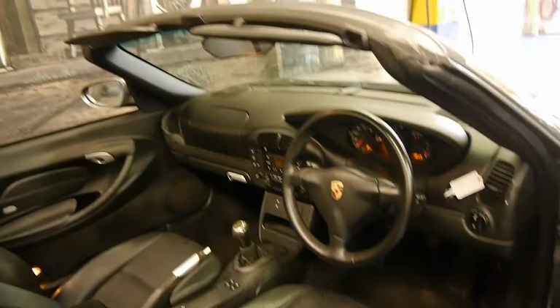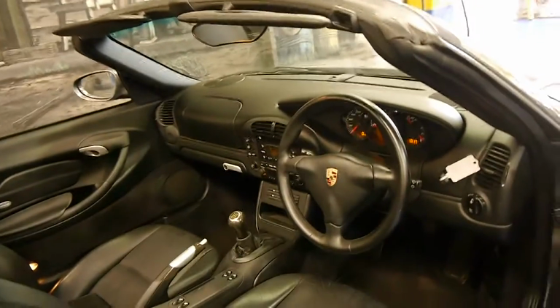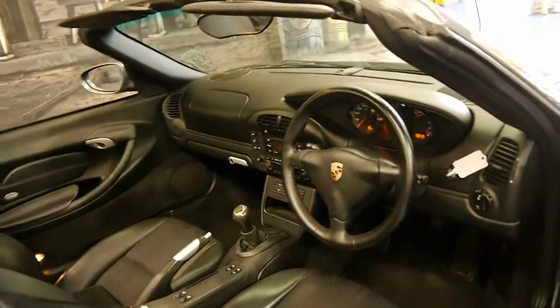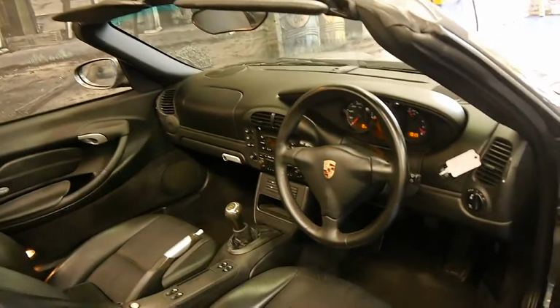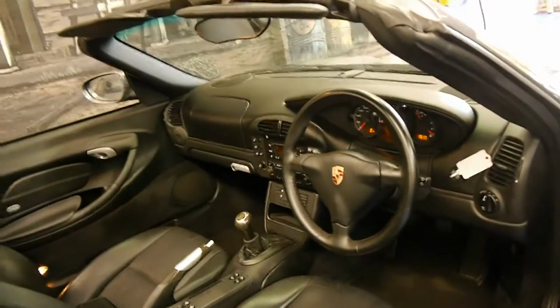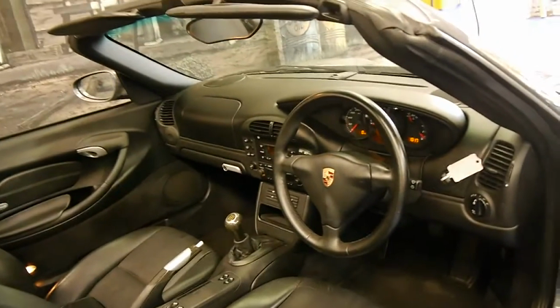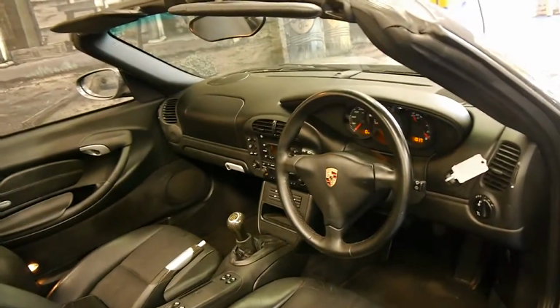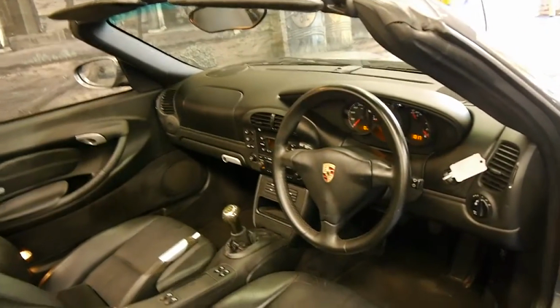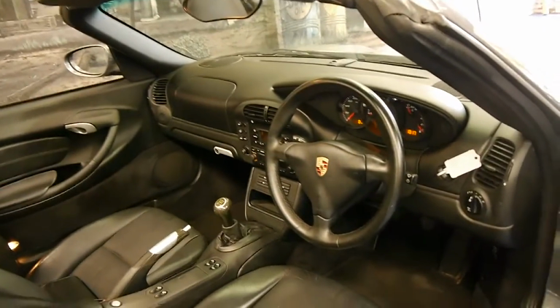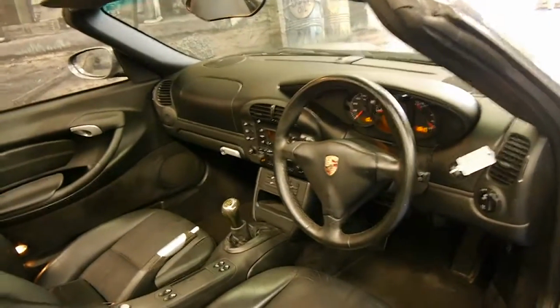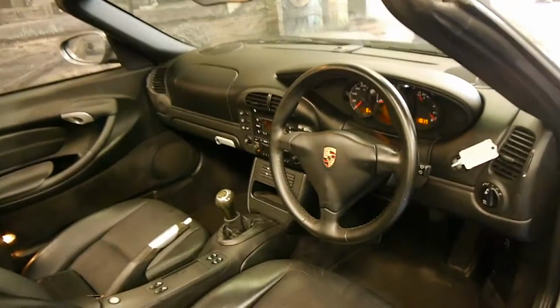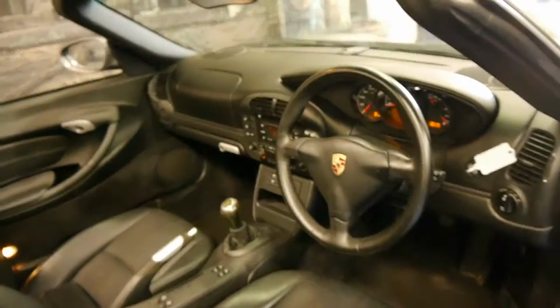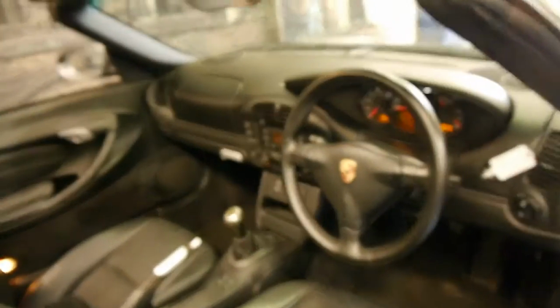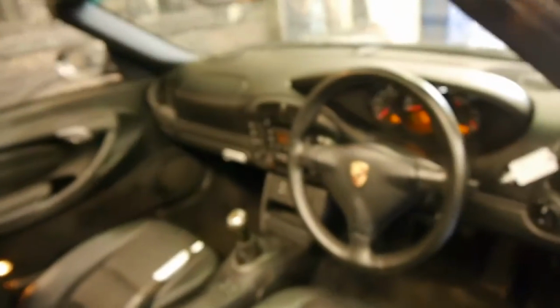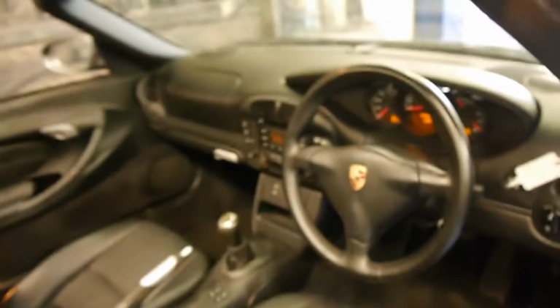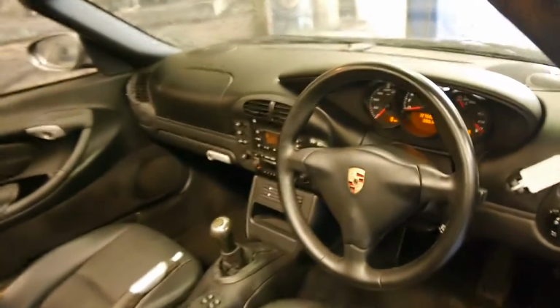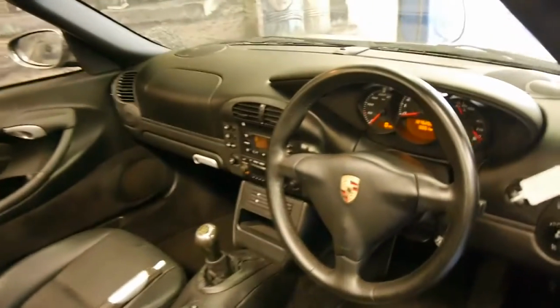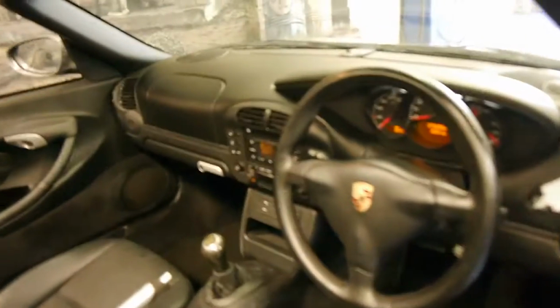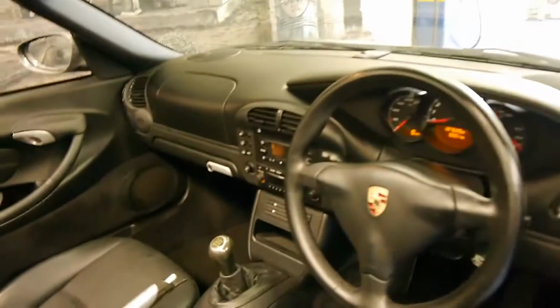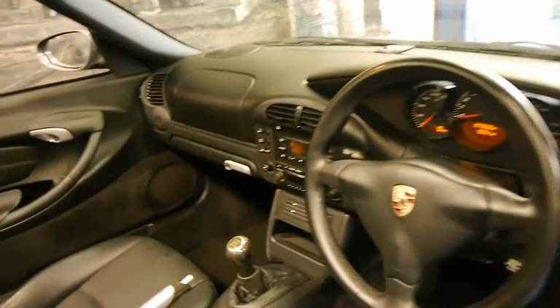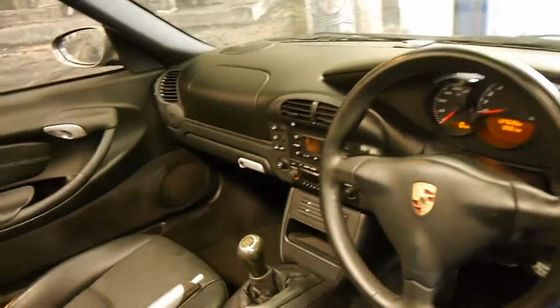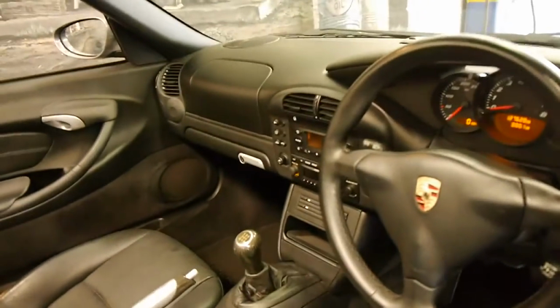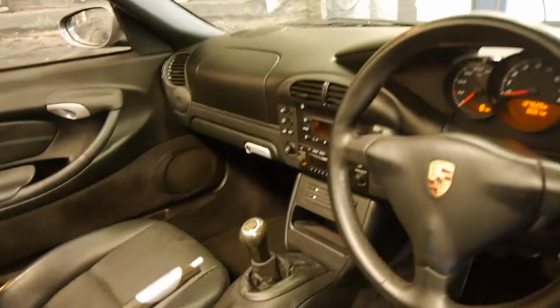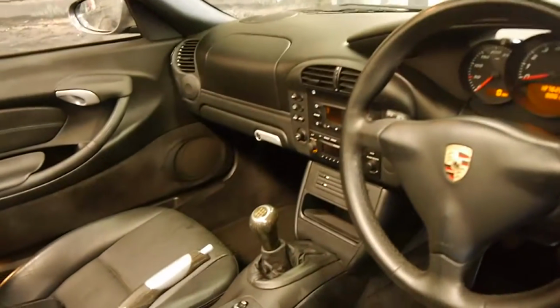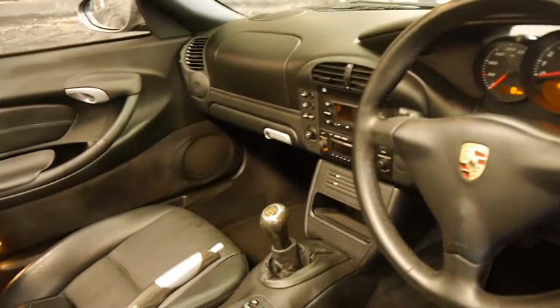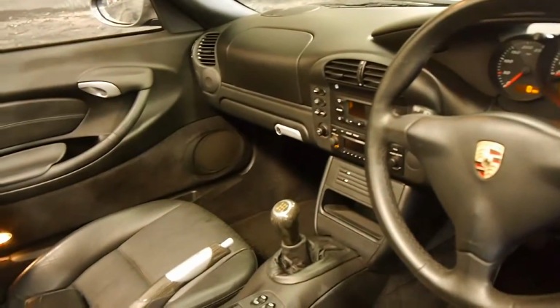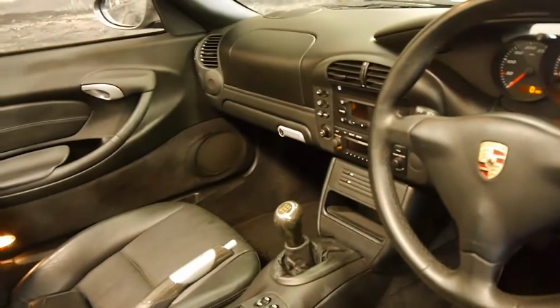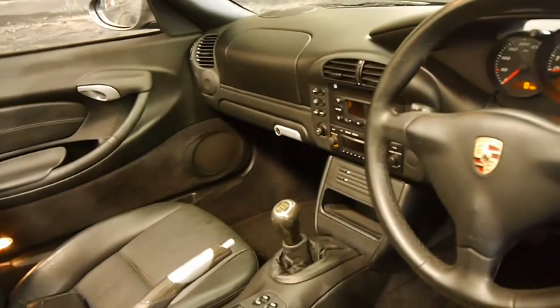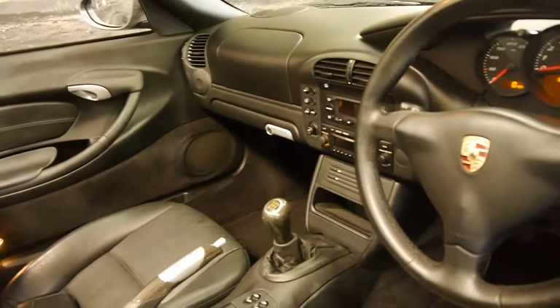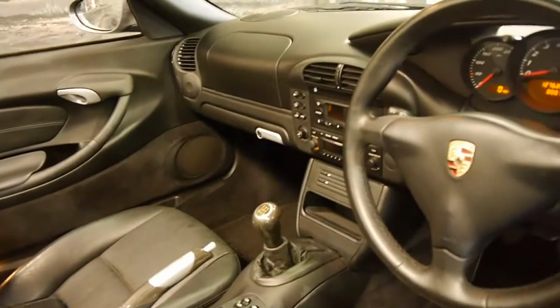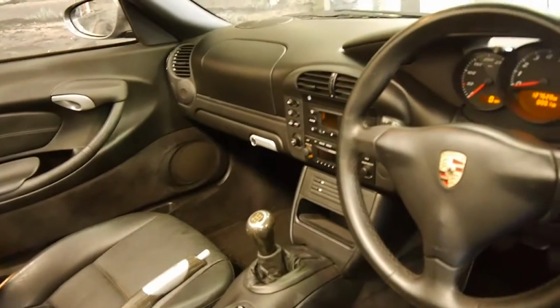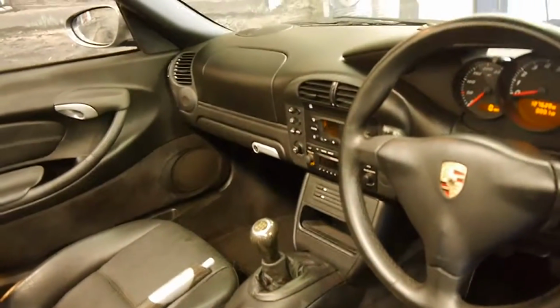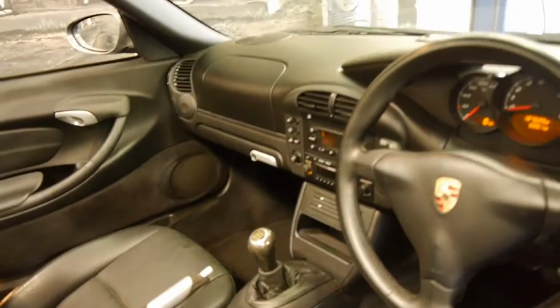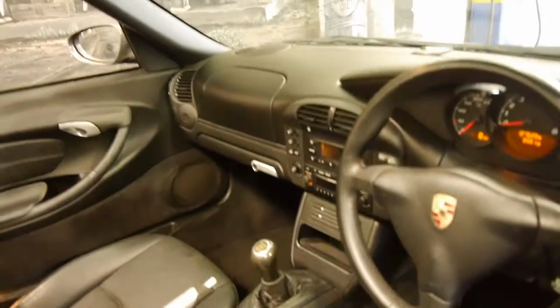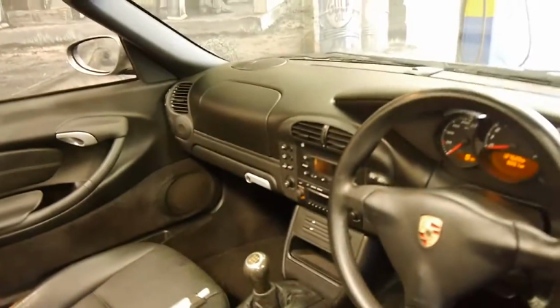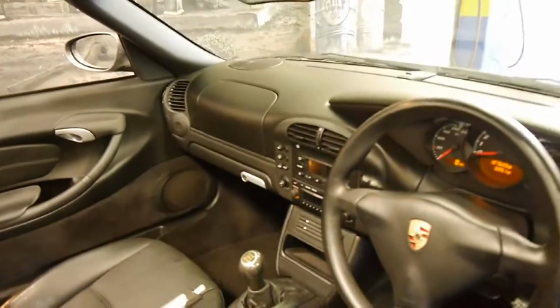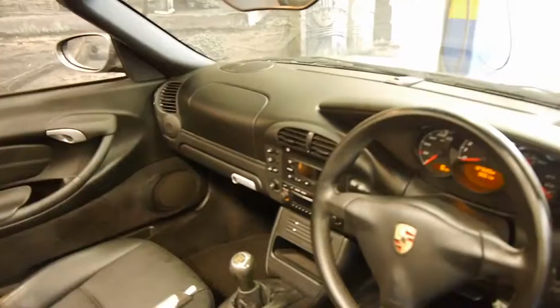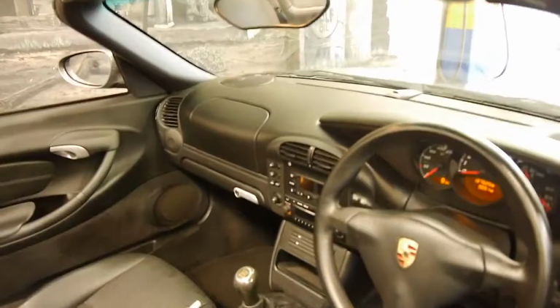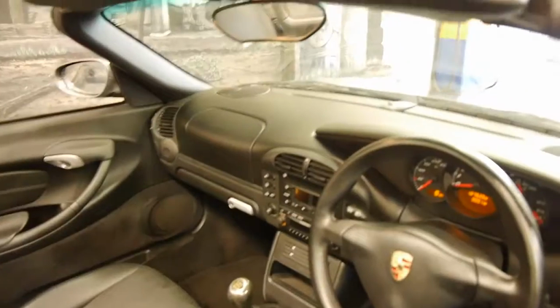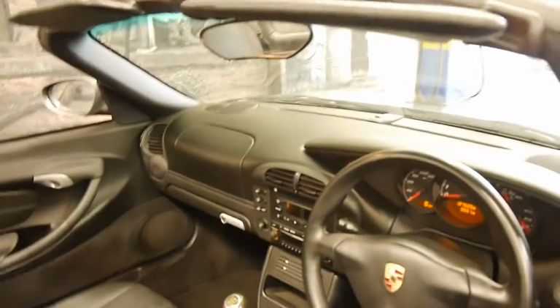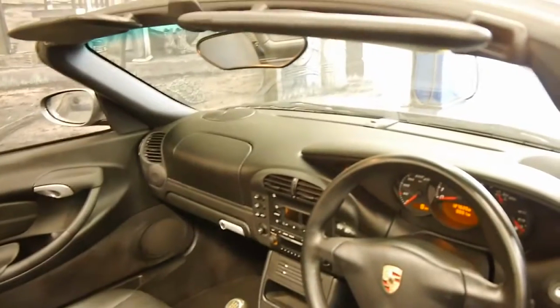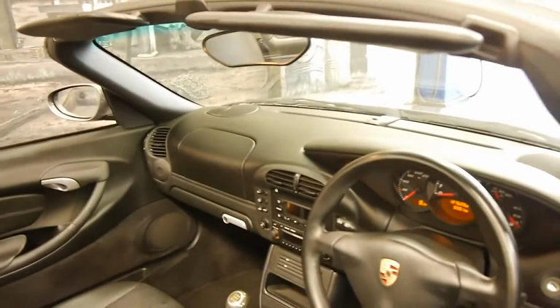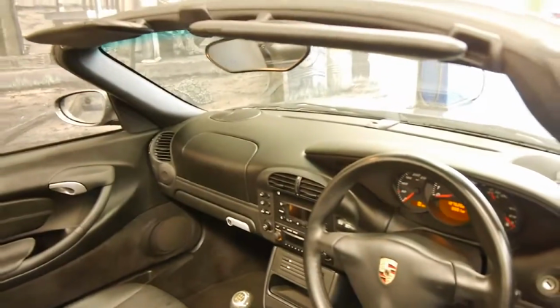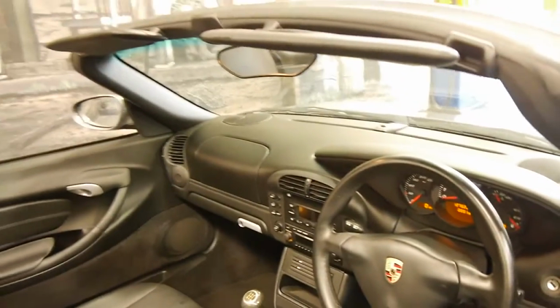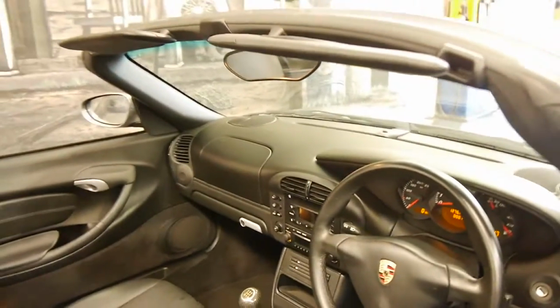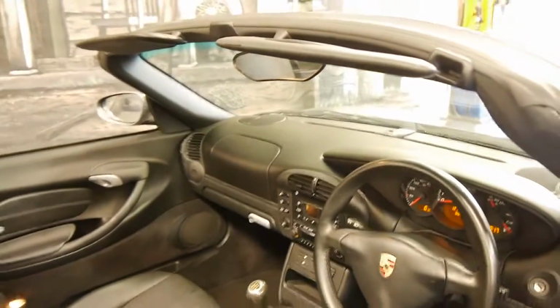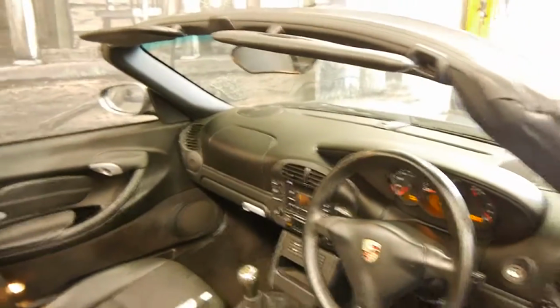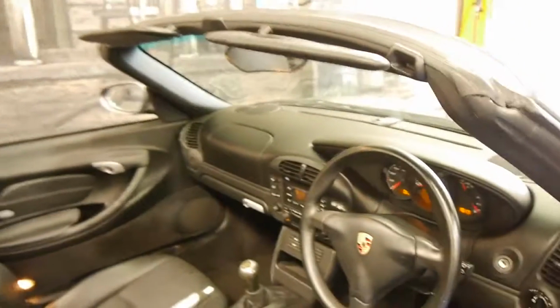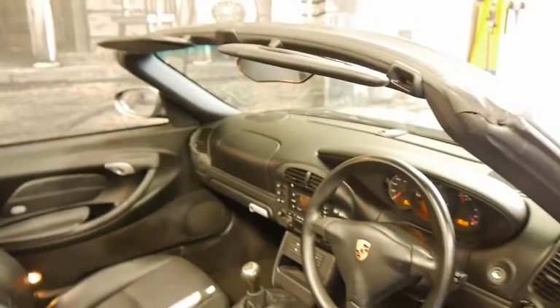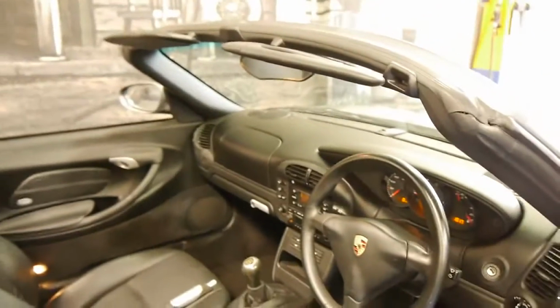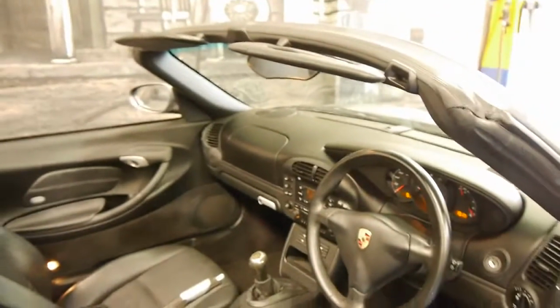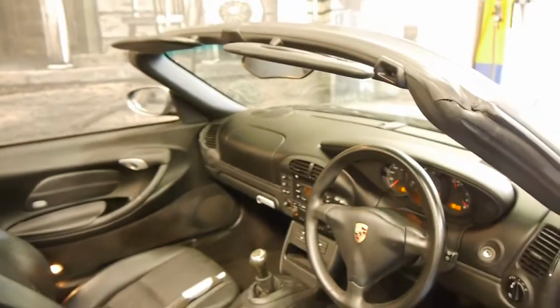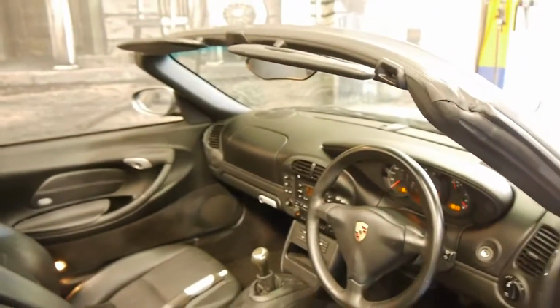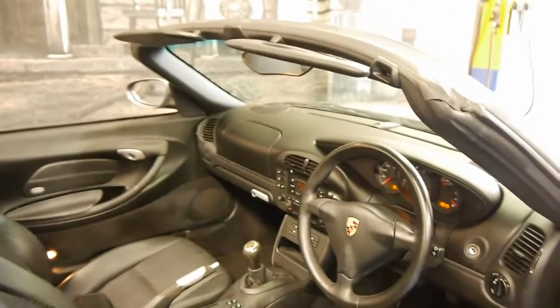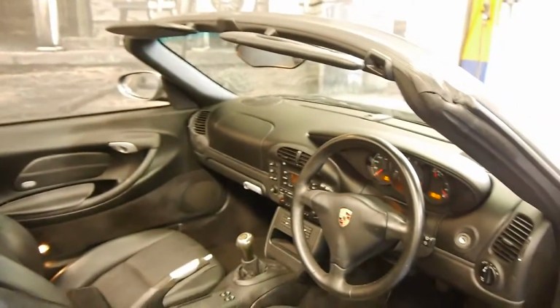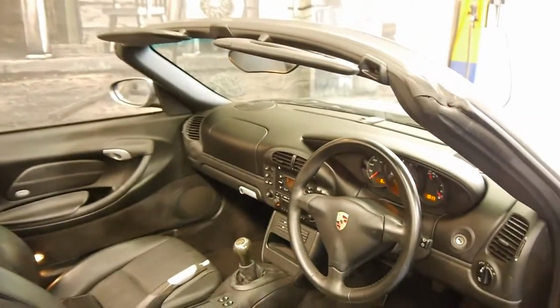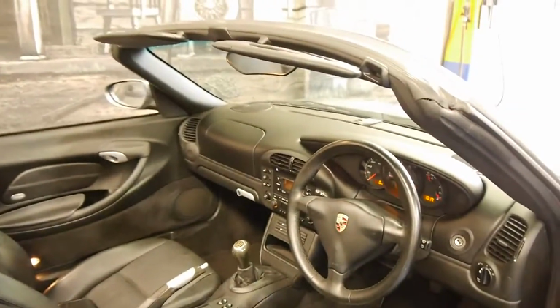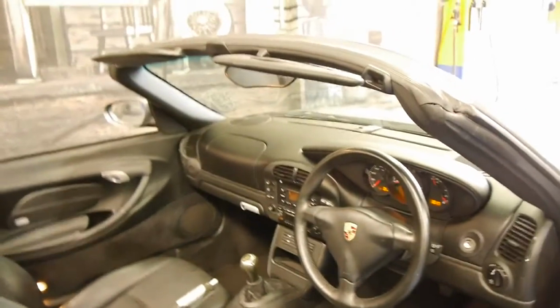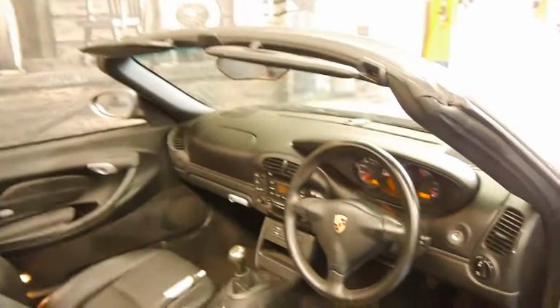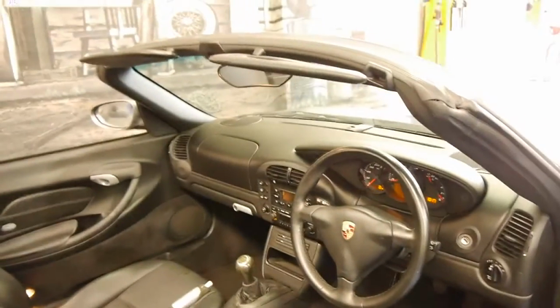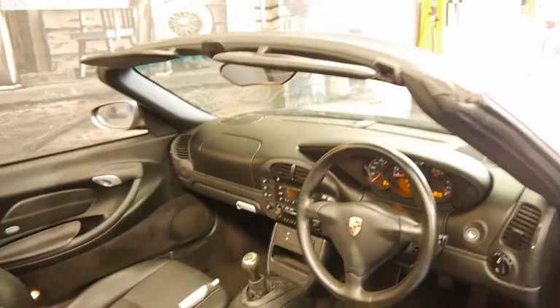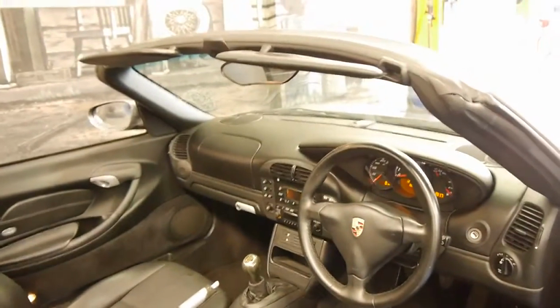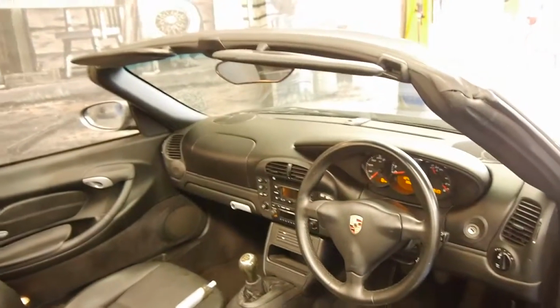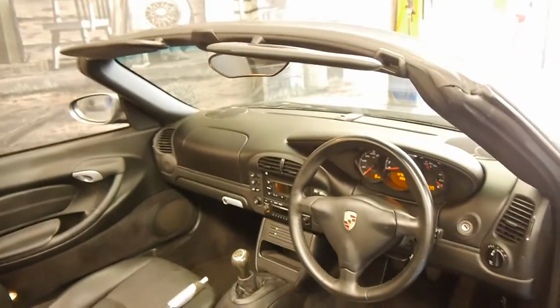It's done 127,000 kilometres but it does have a very good service history to it. It's also got two remote keys.